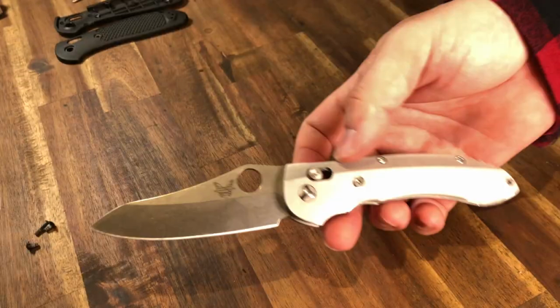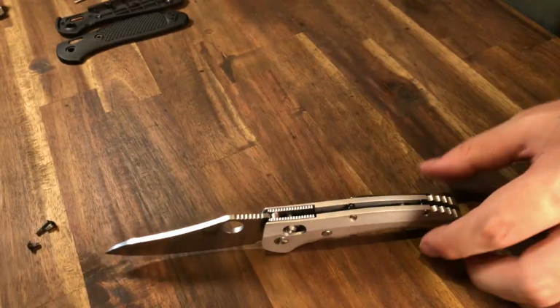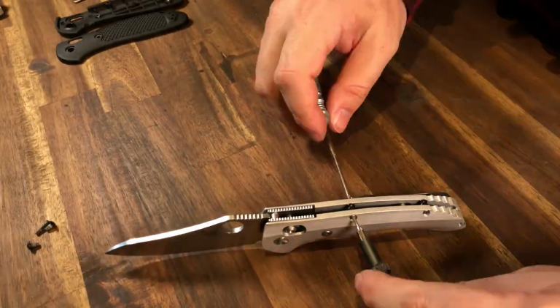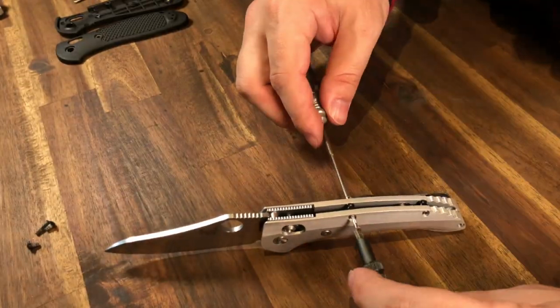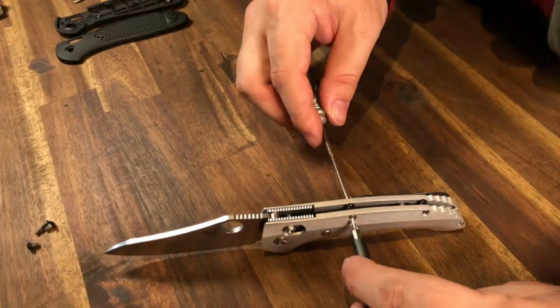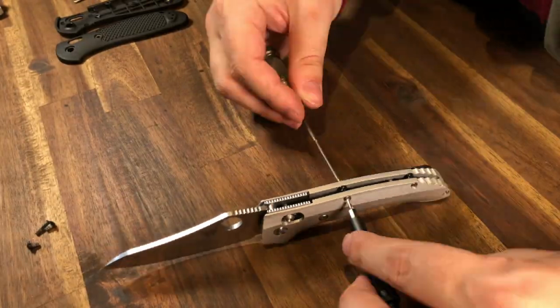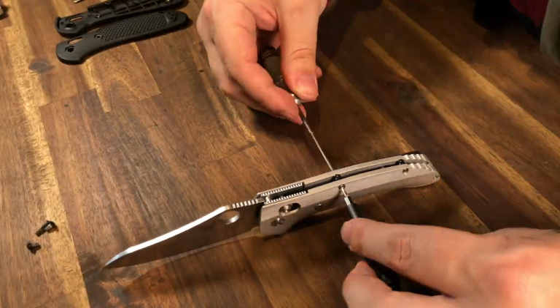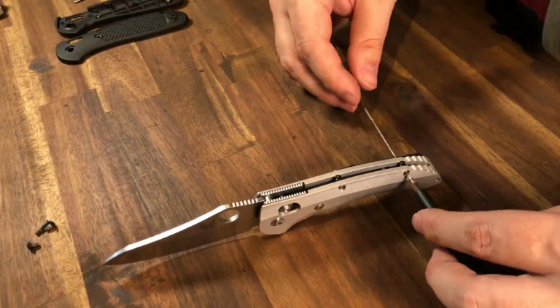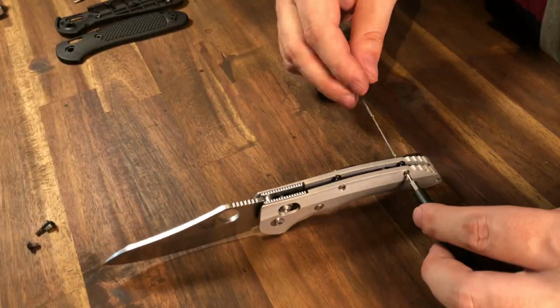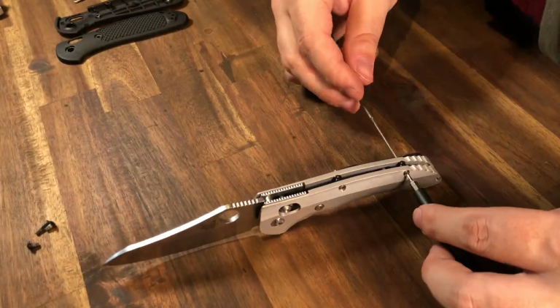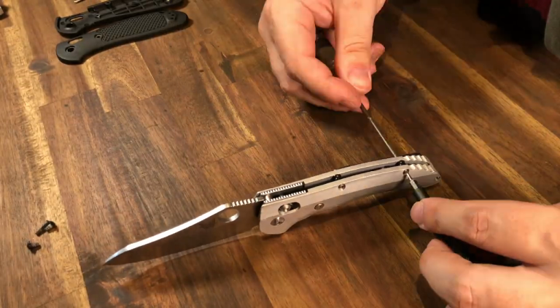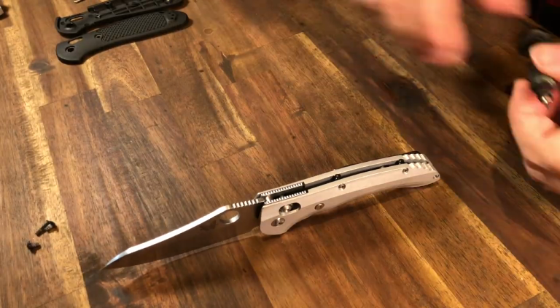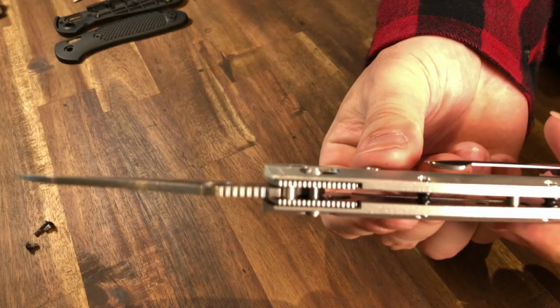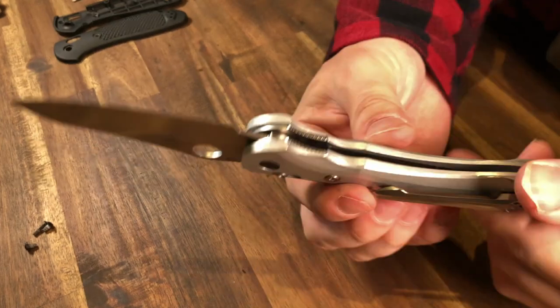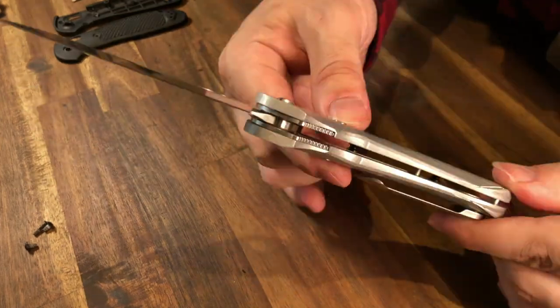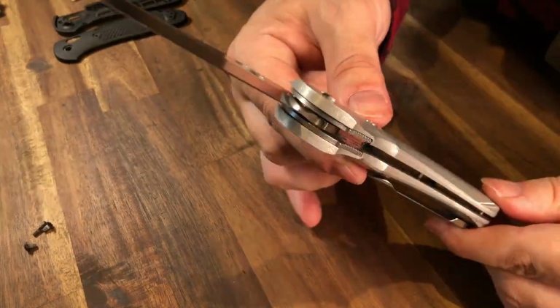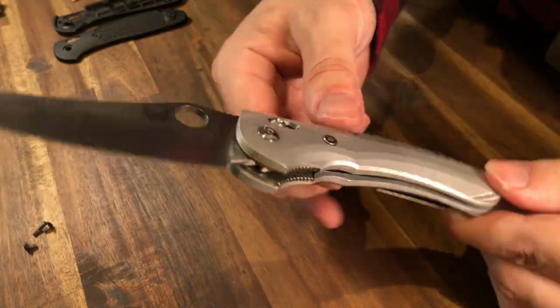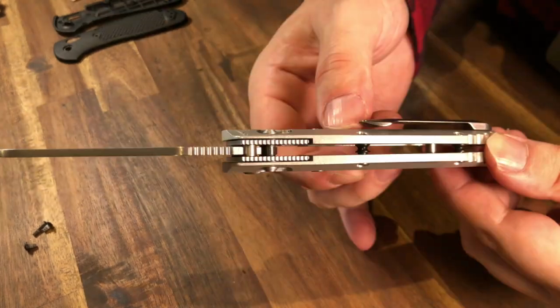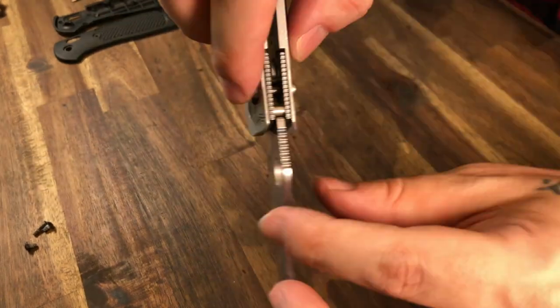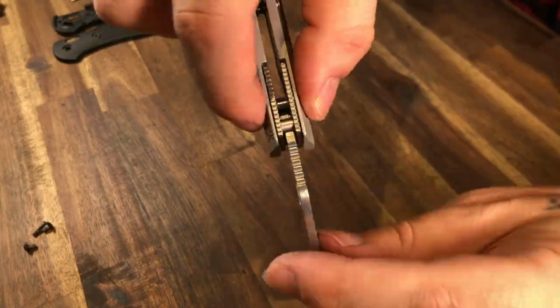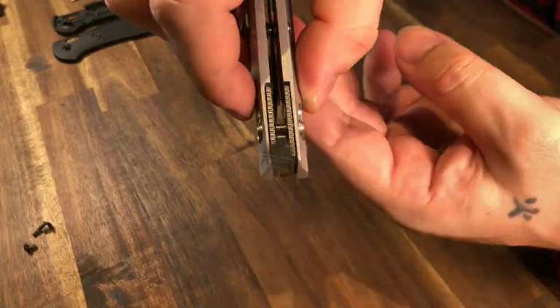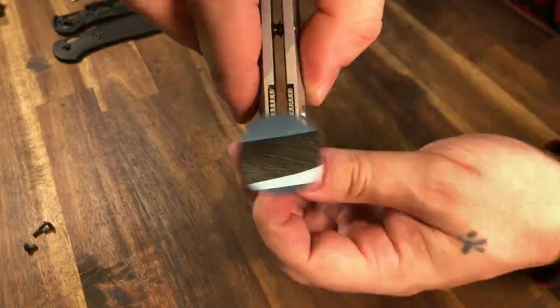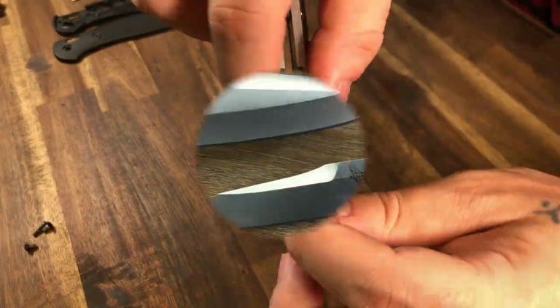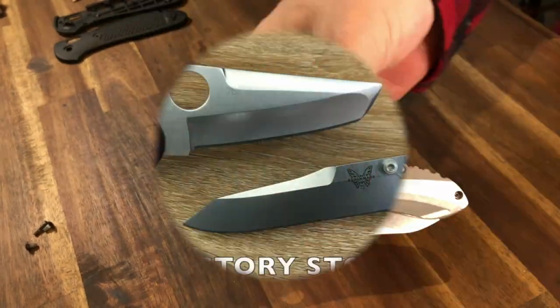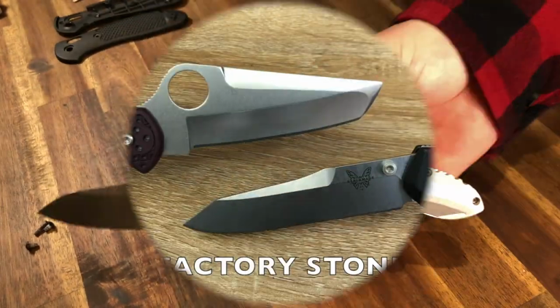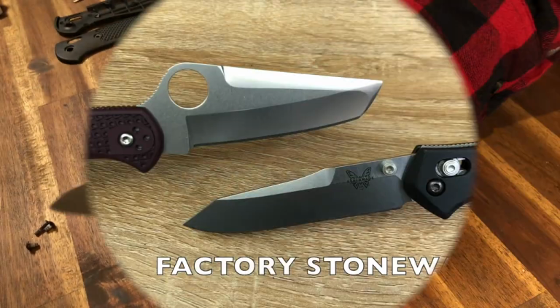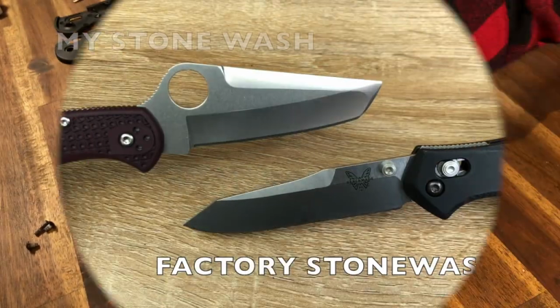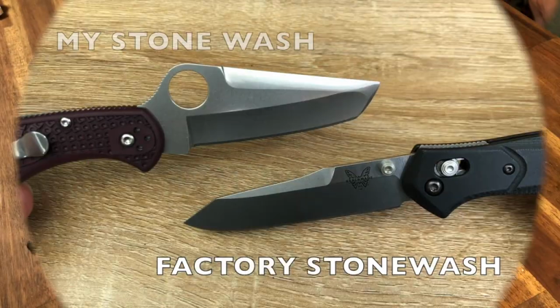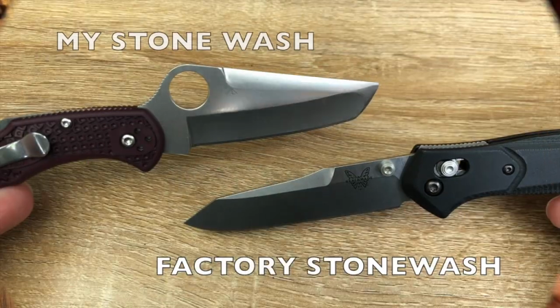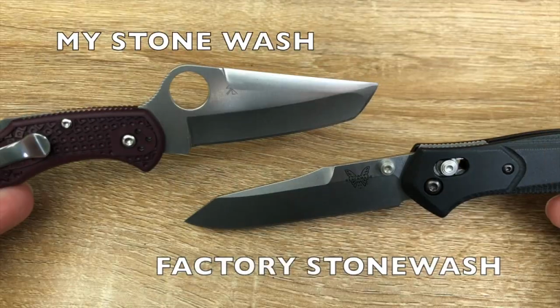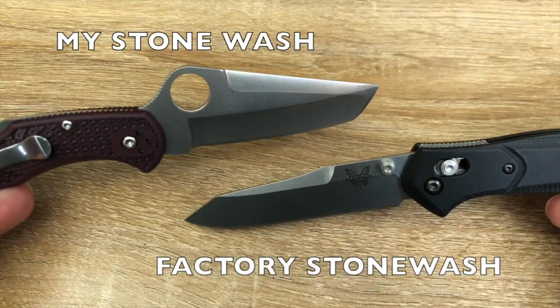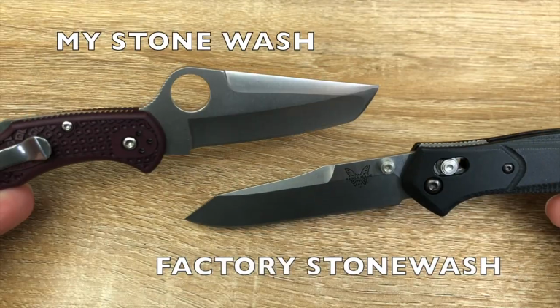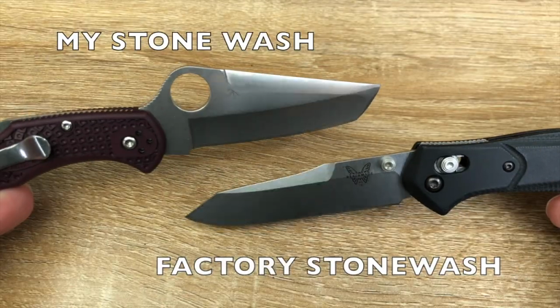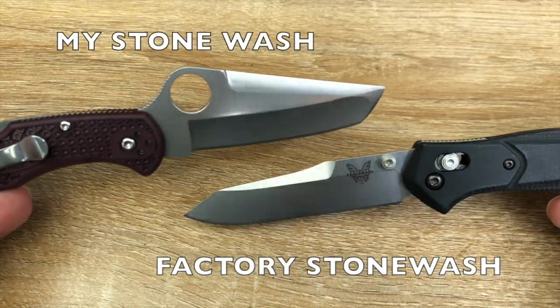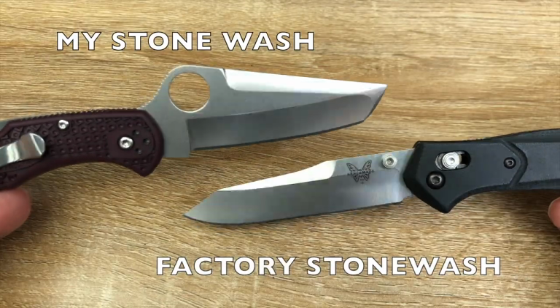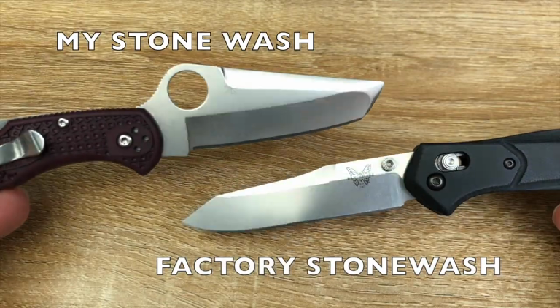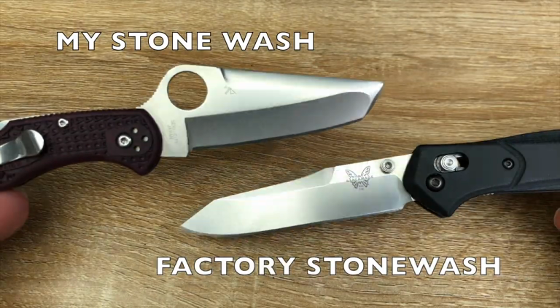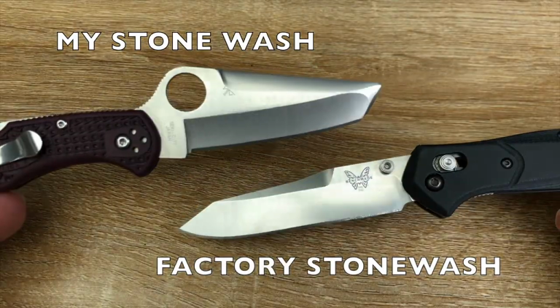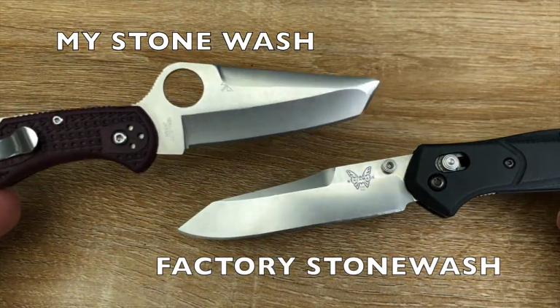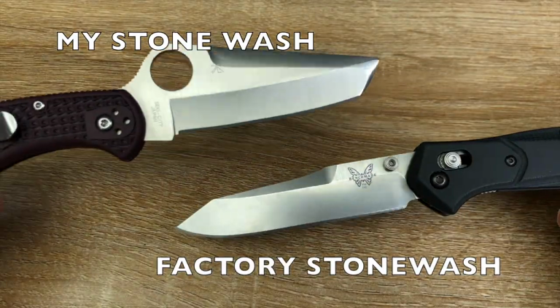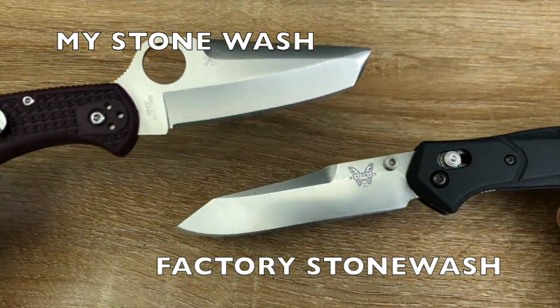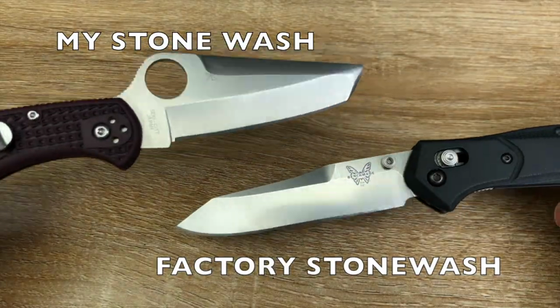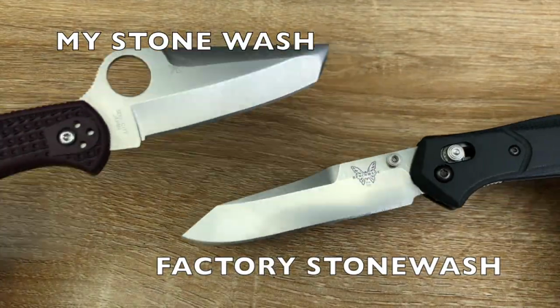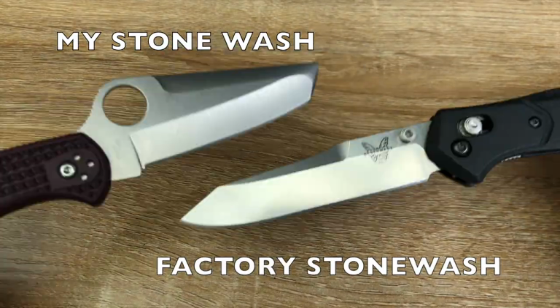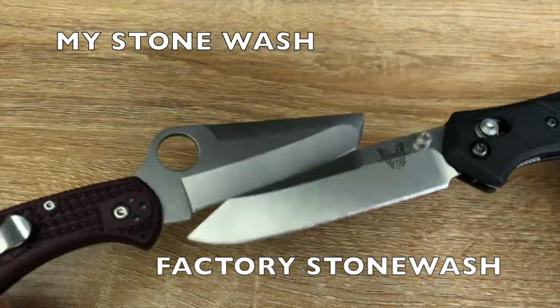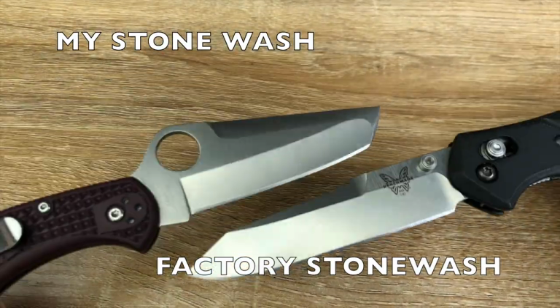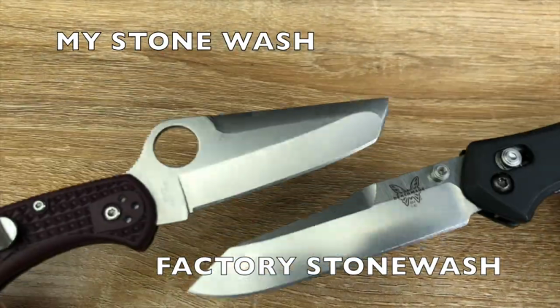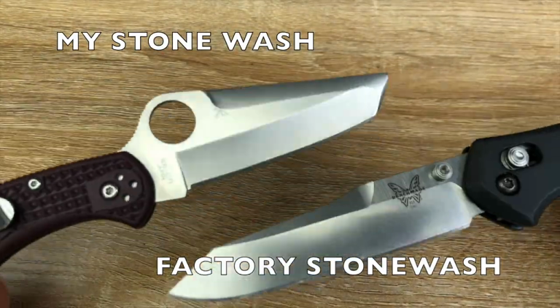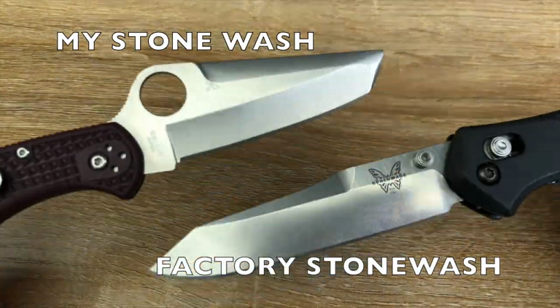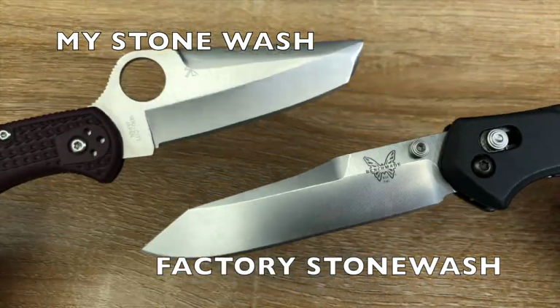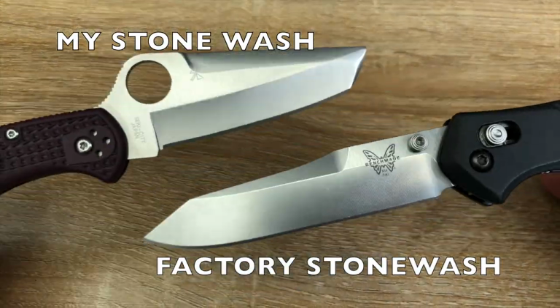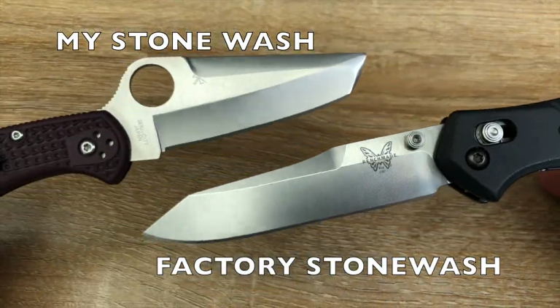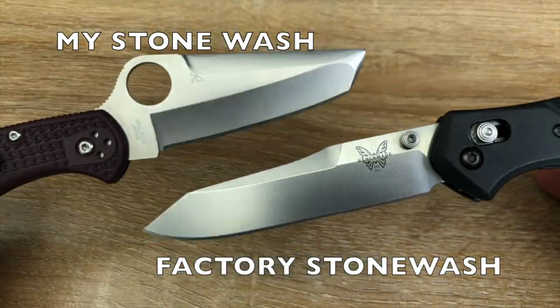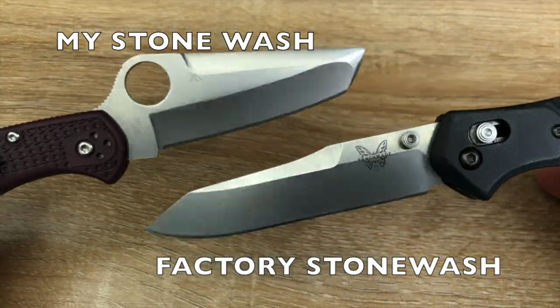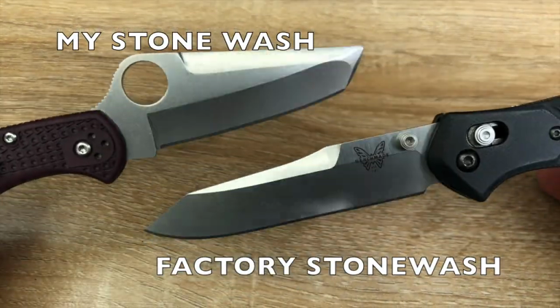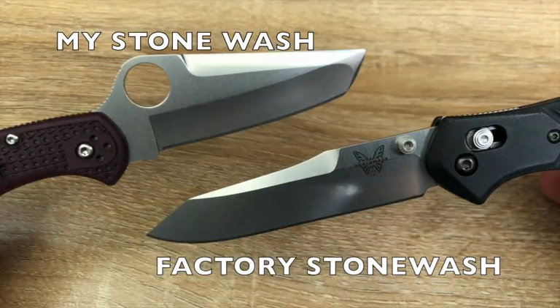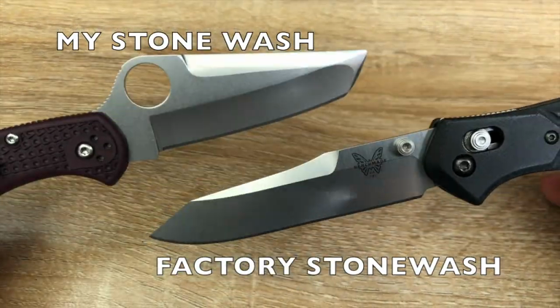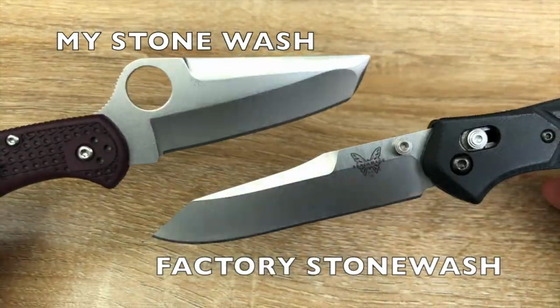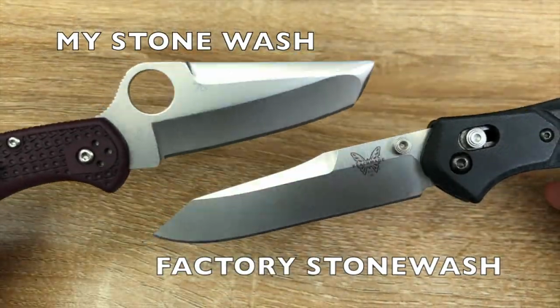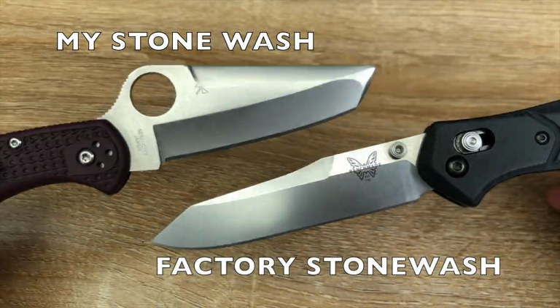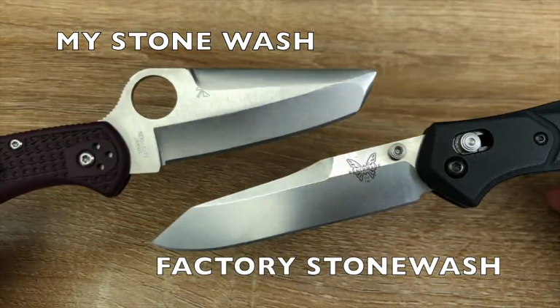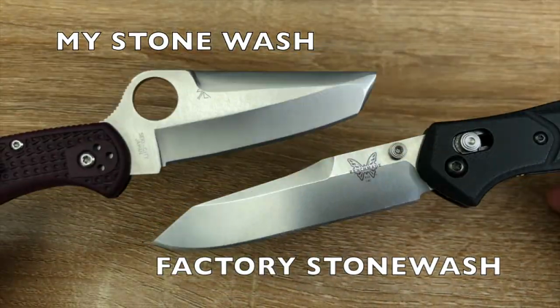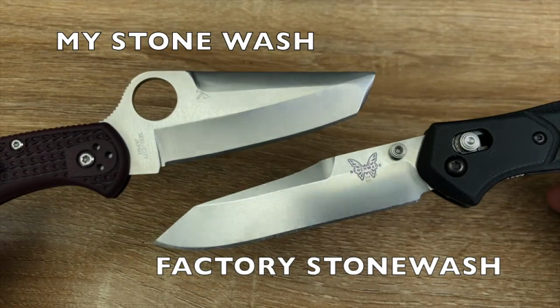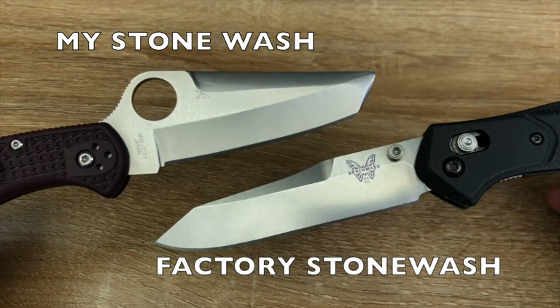And finally, onto the beauty shots. First off, factory stone wash on a 940, and my stone wash in comparison.